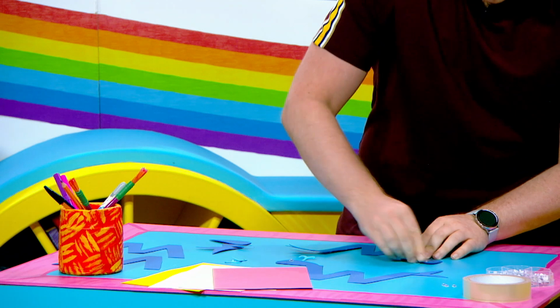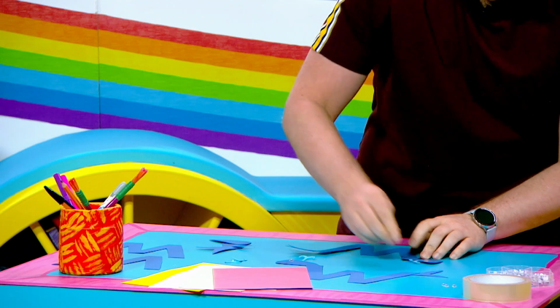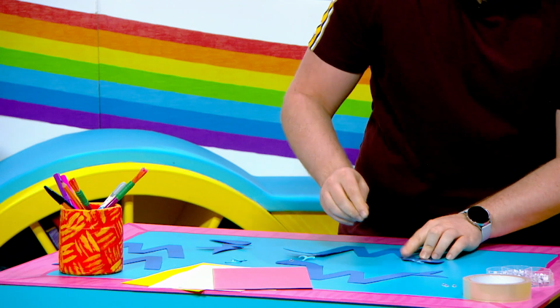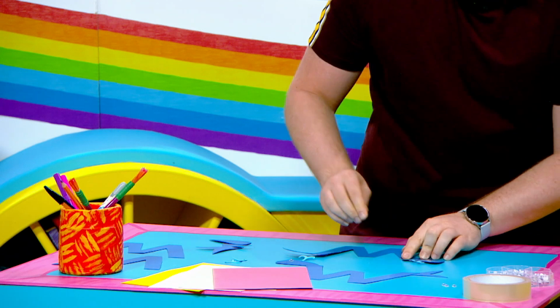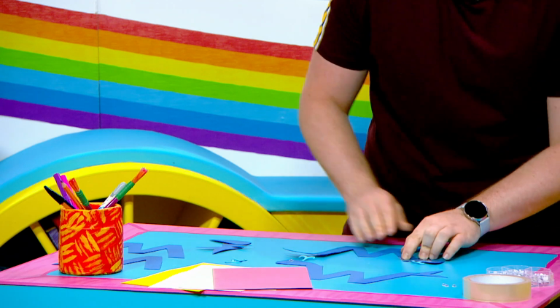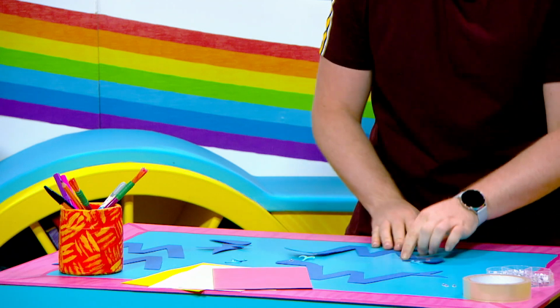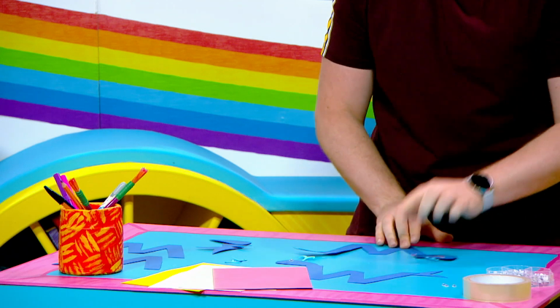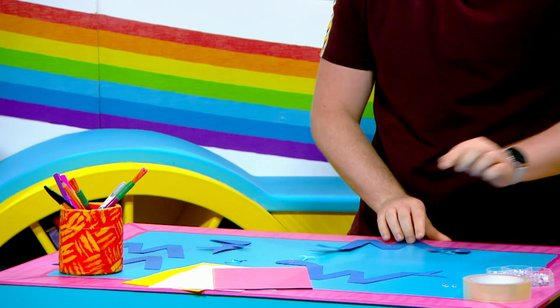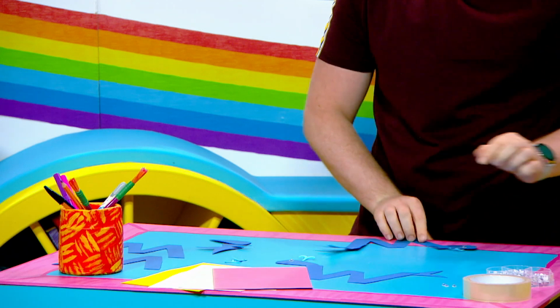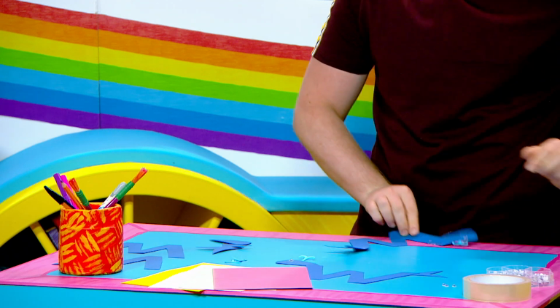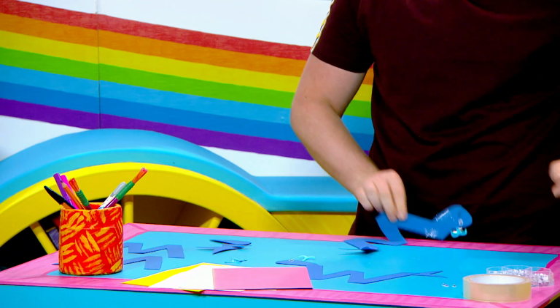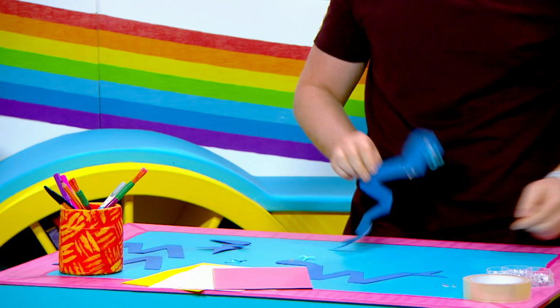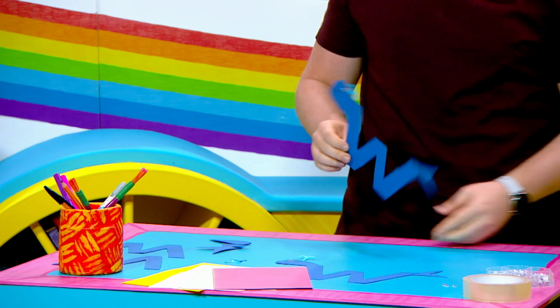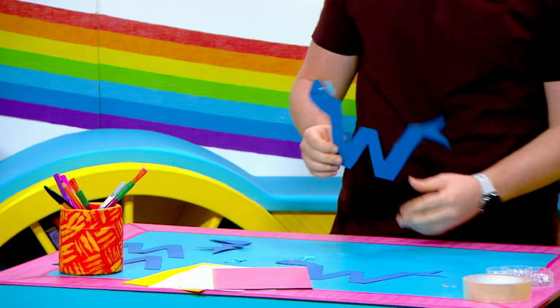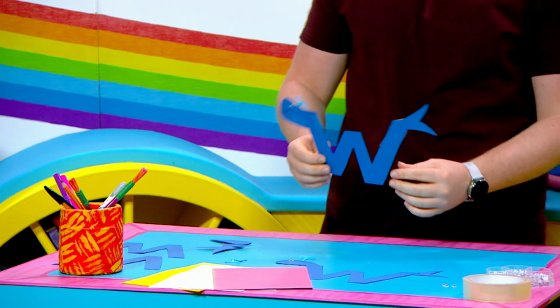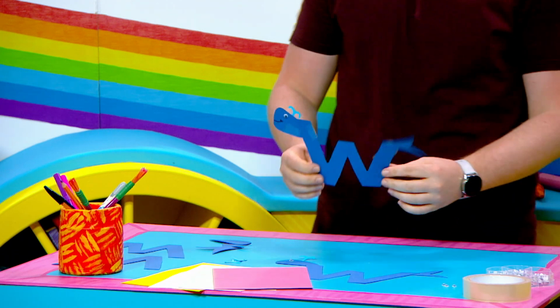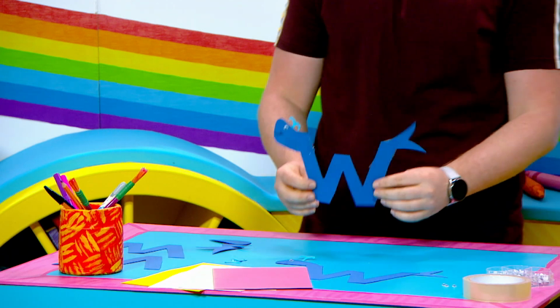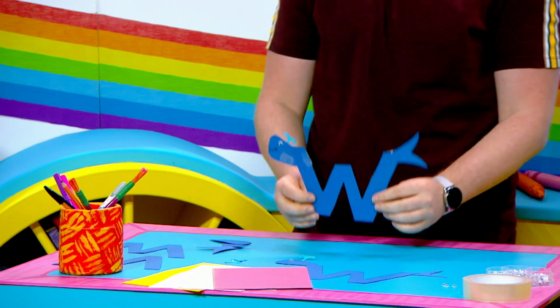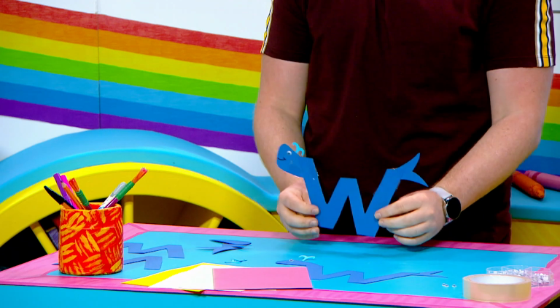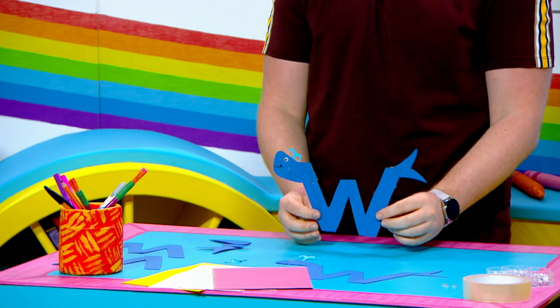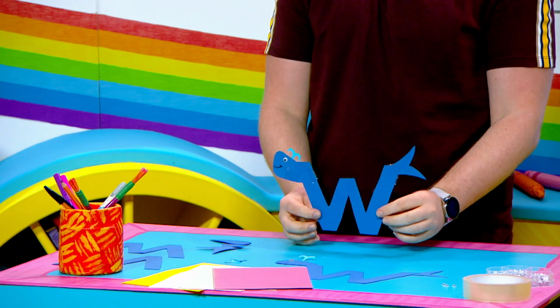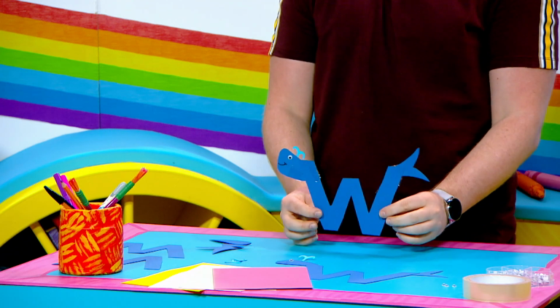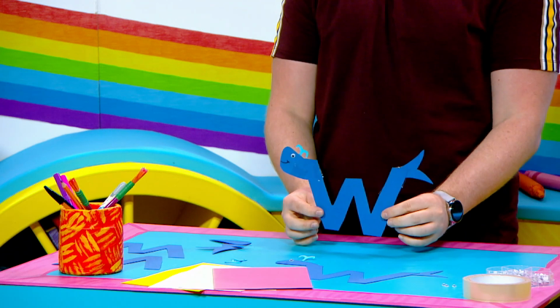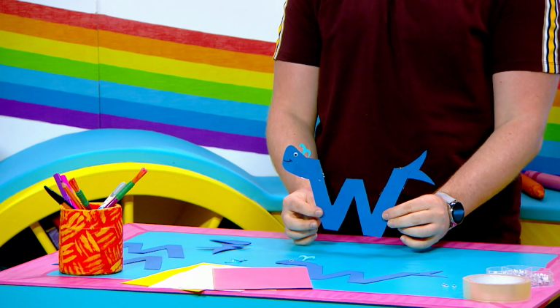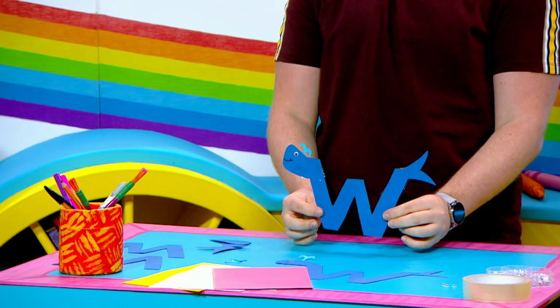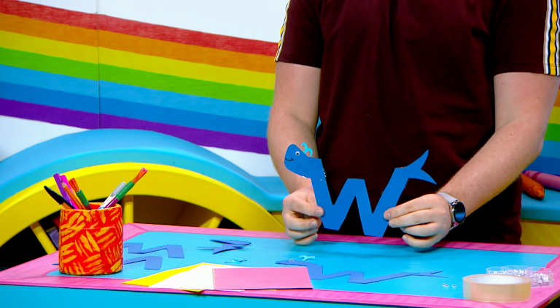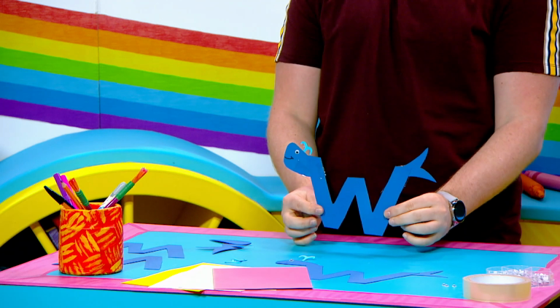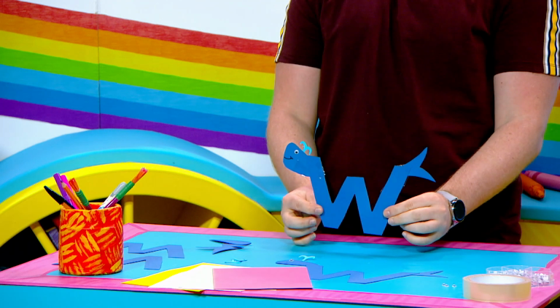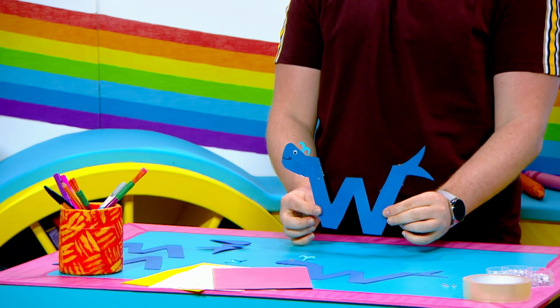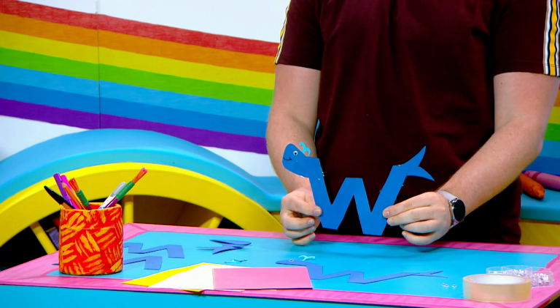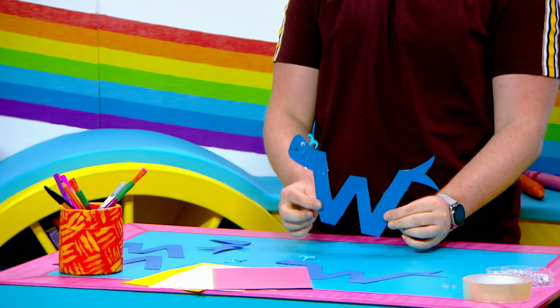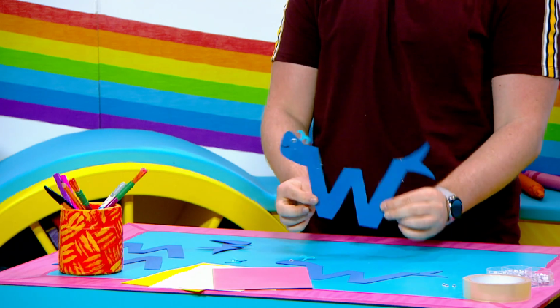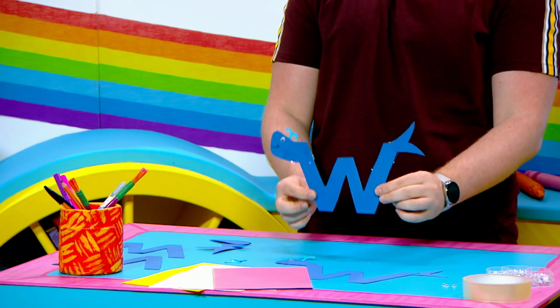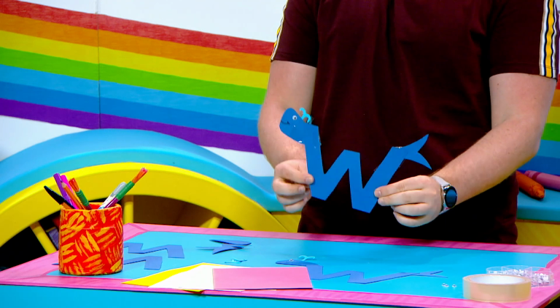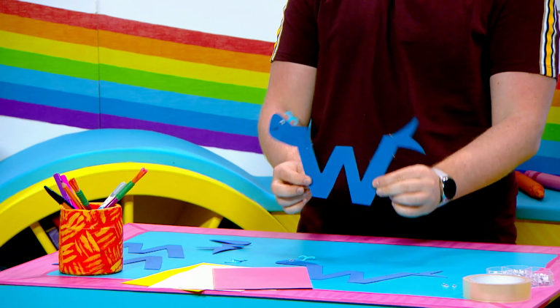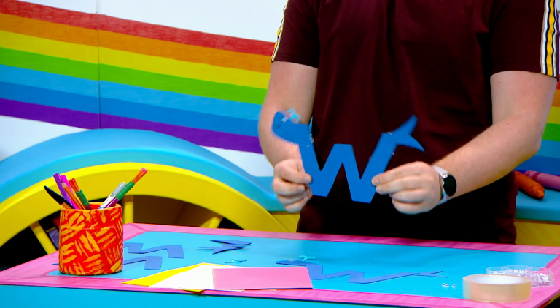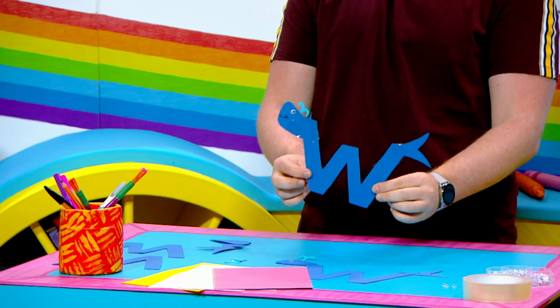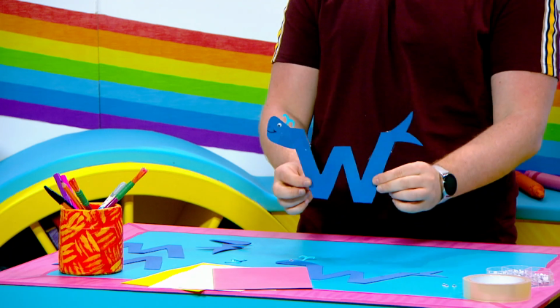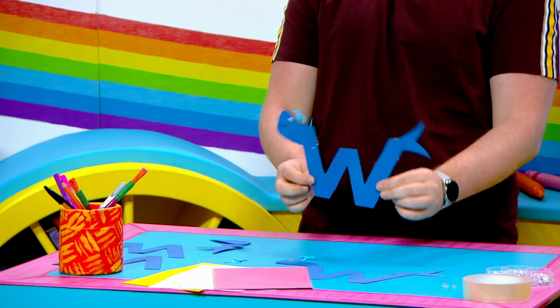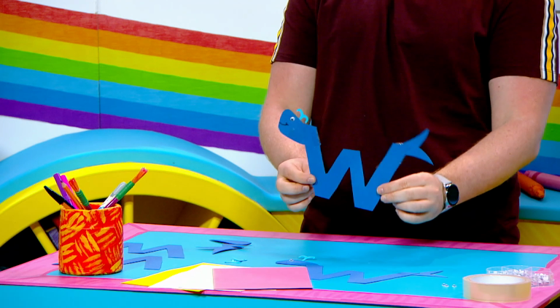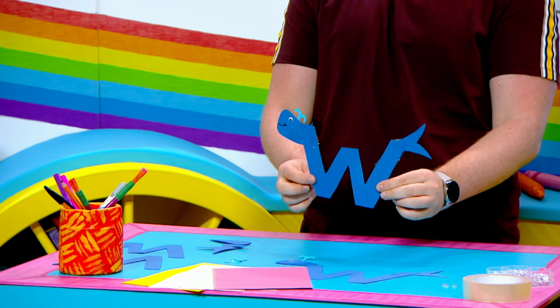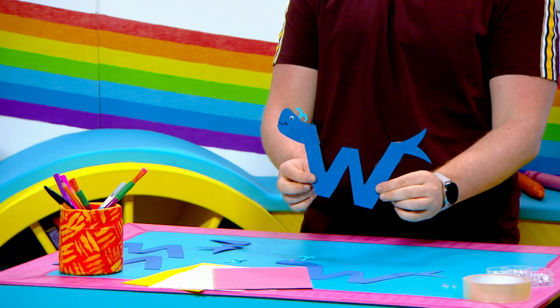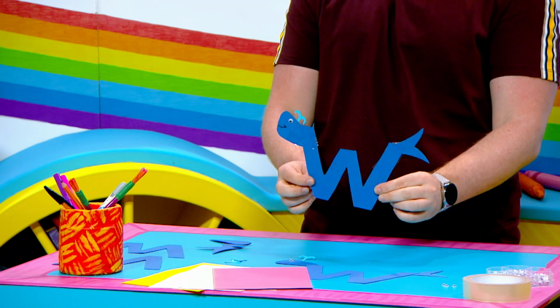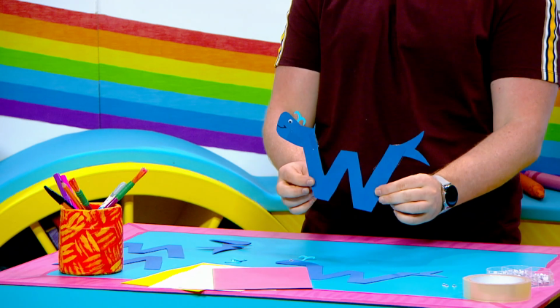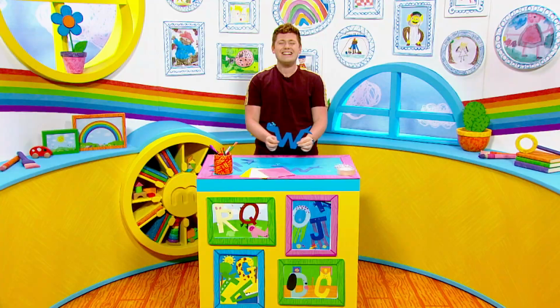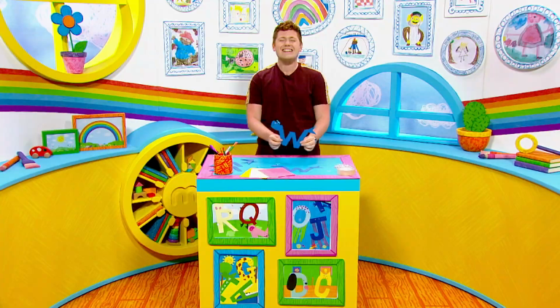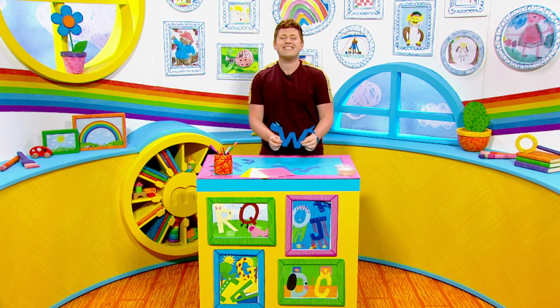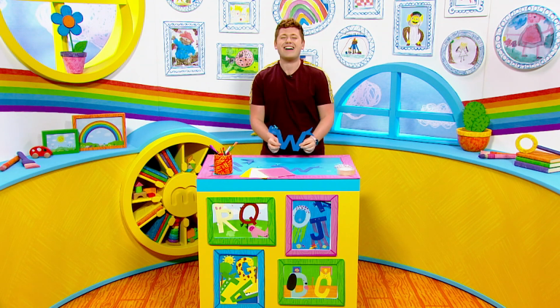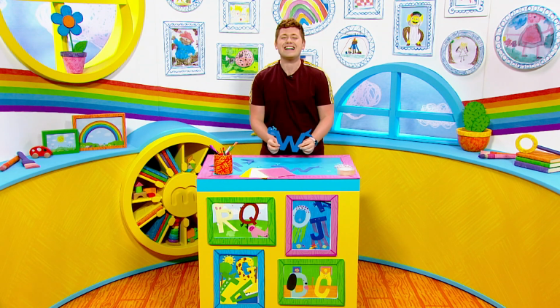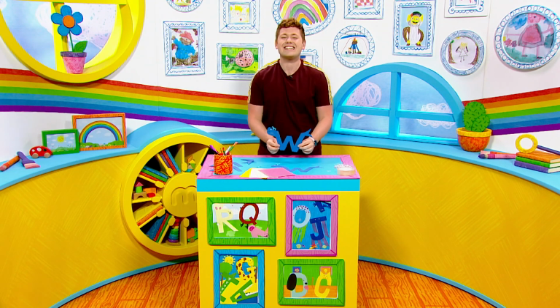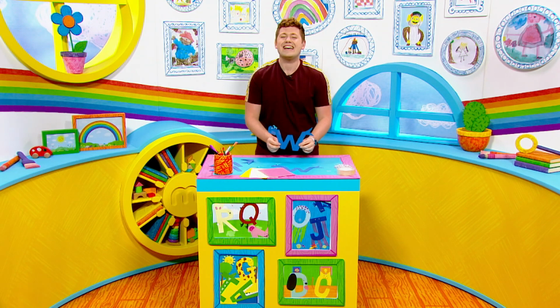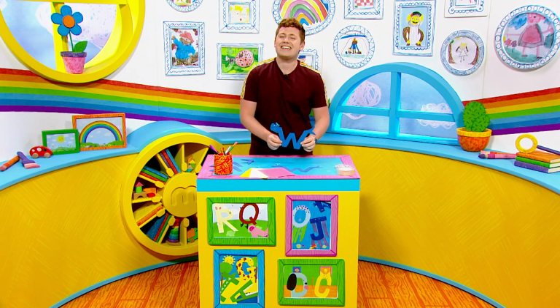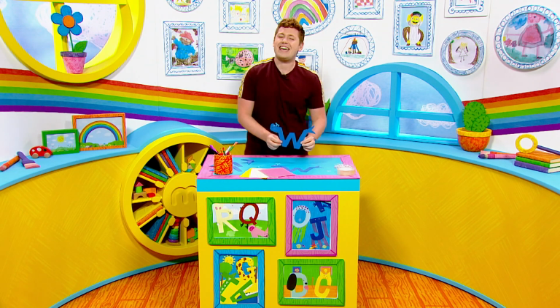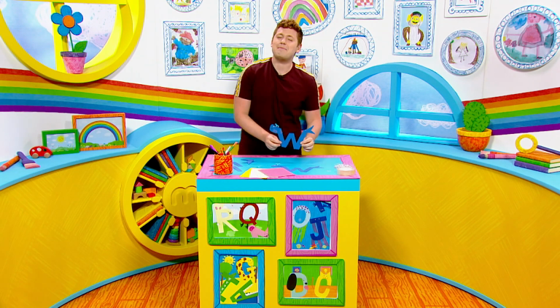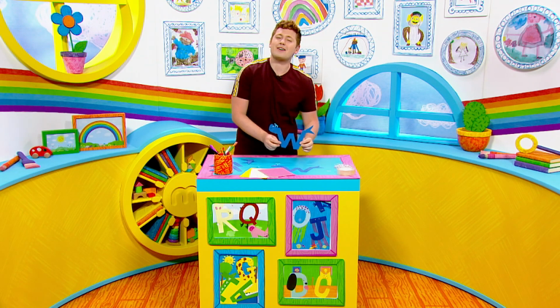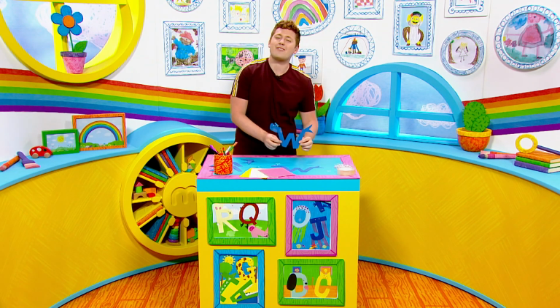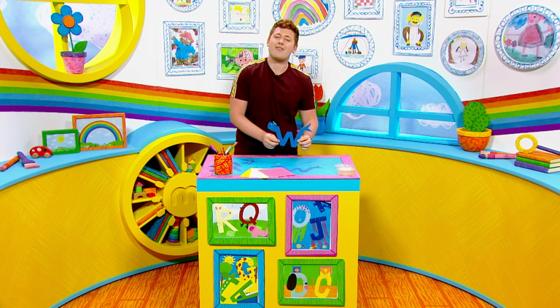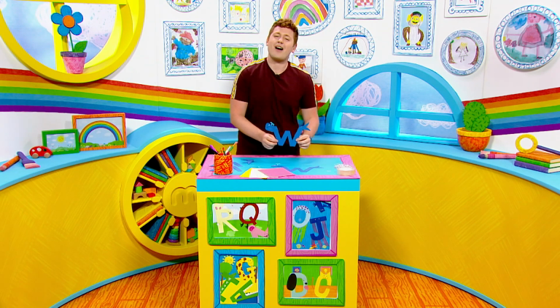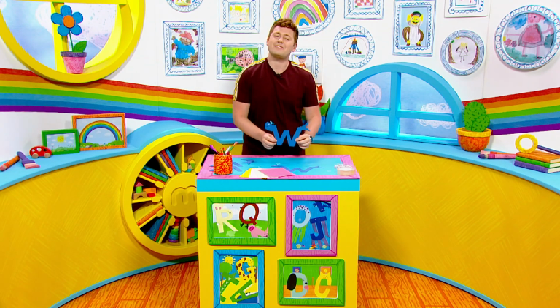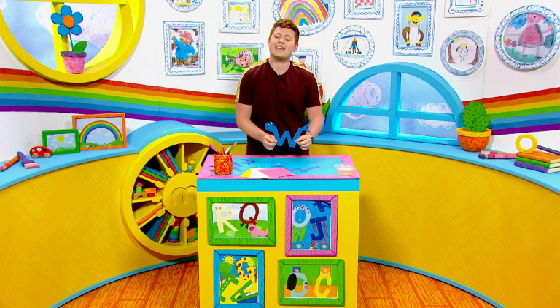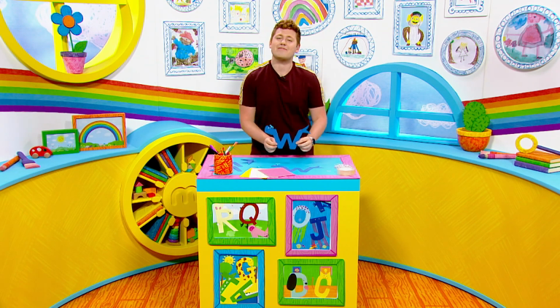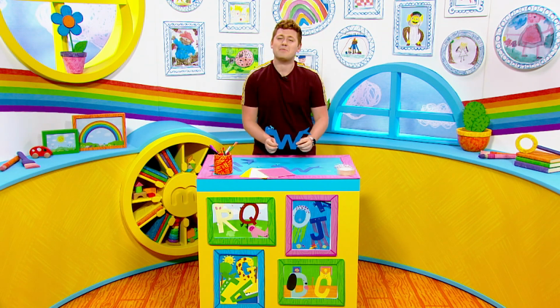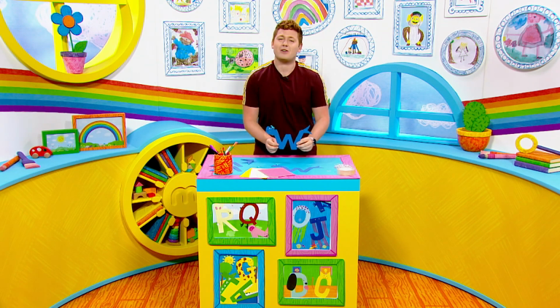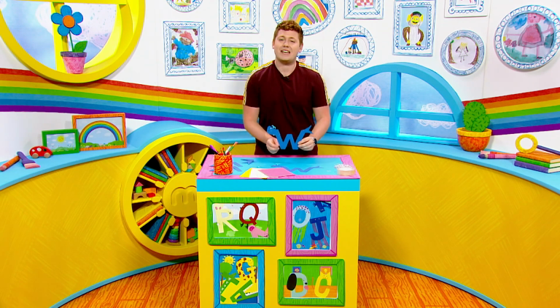And there you have it, the perfect W whale — how cool is he? Keep crafting everybody!